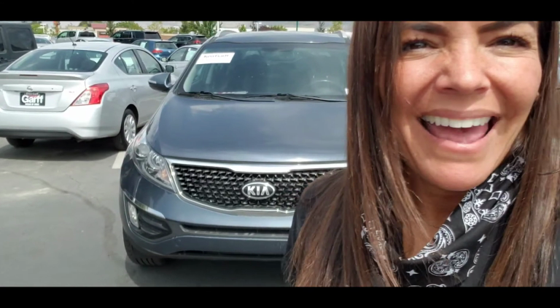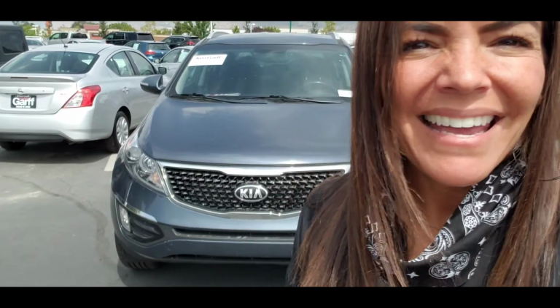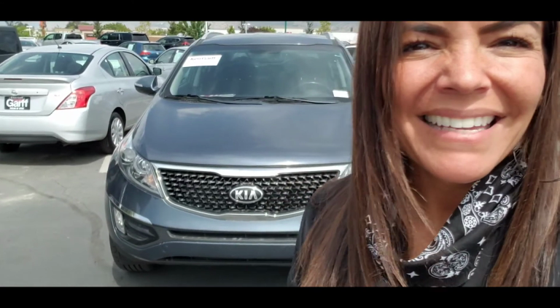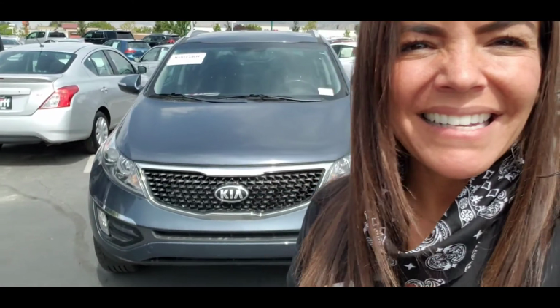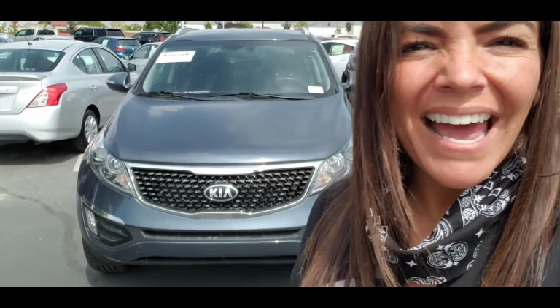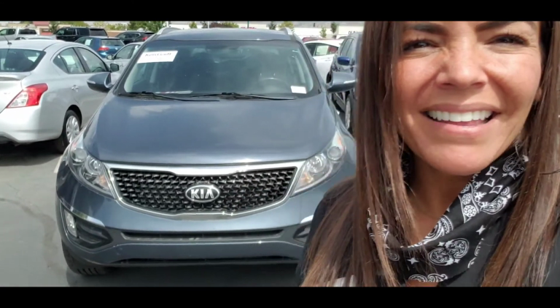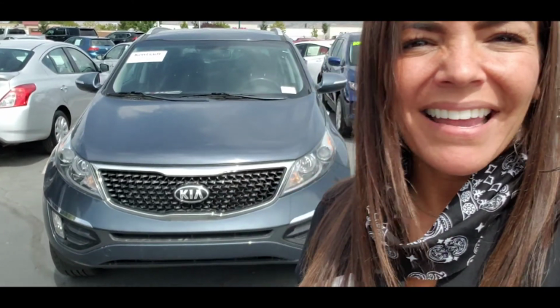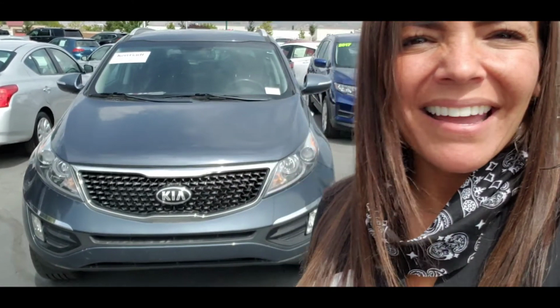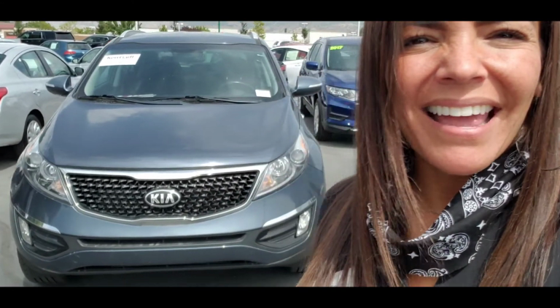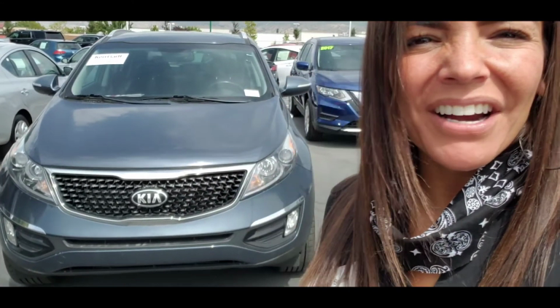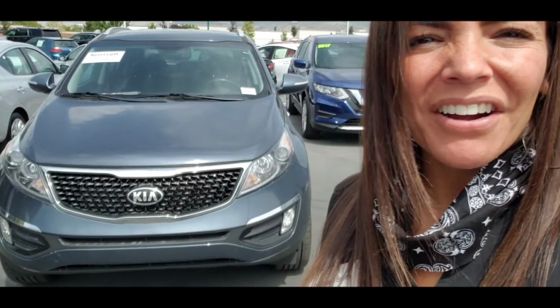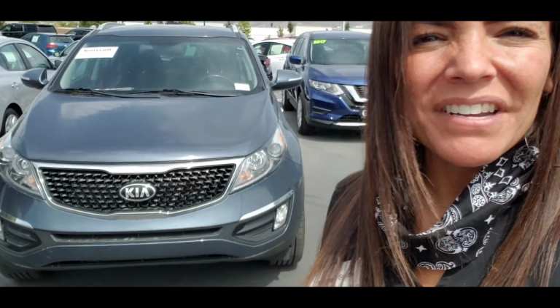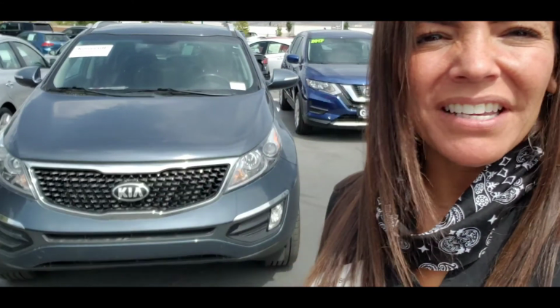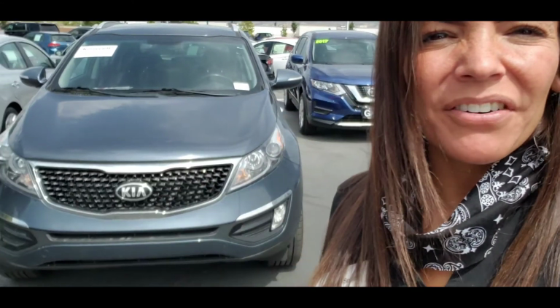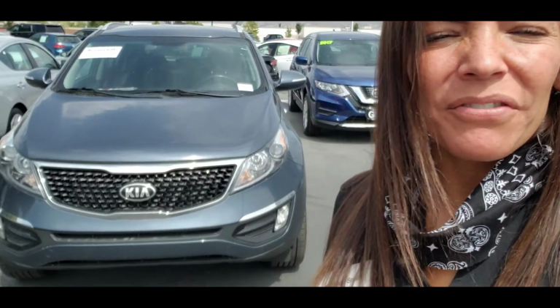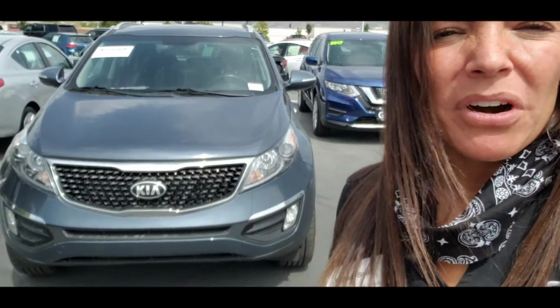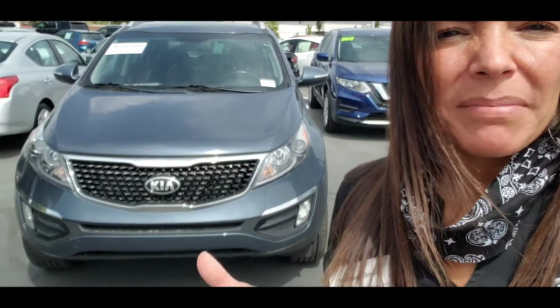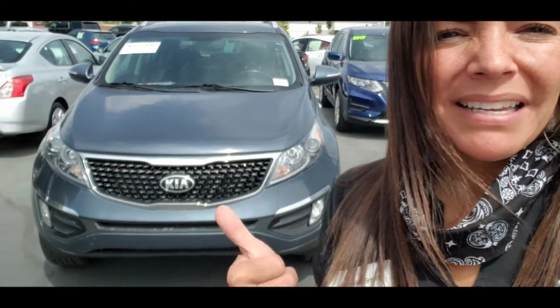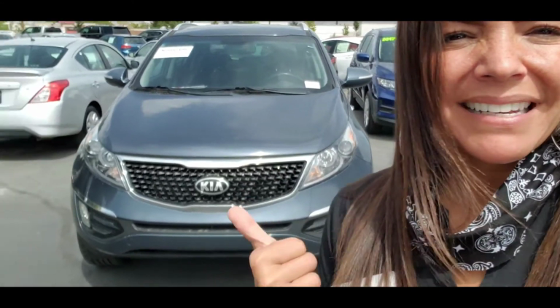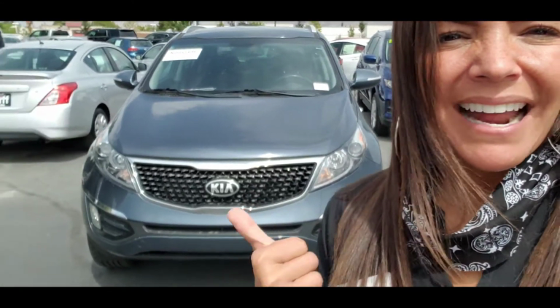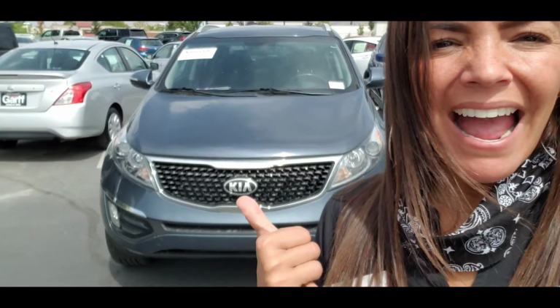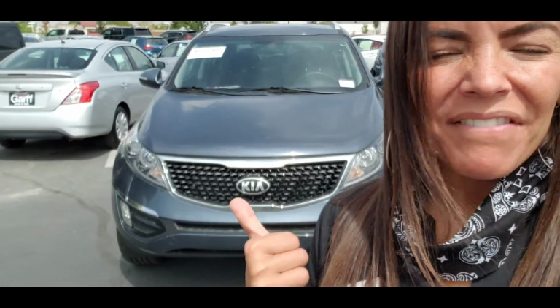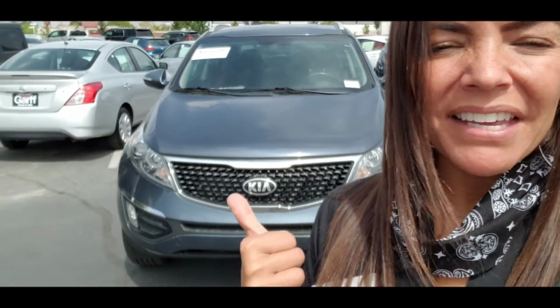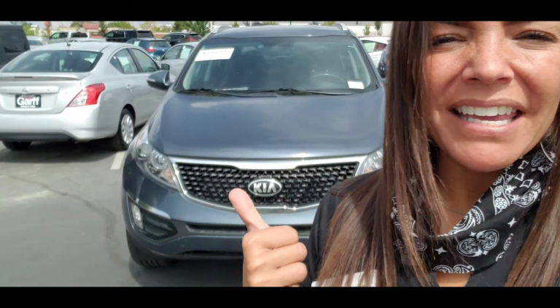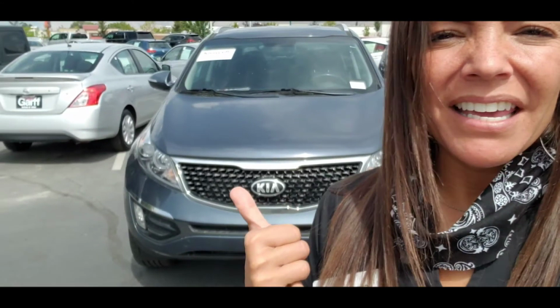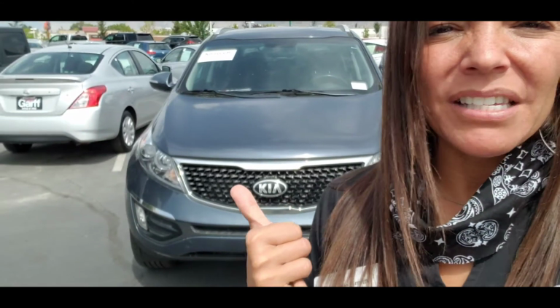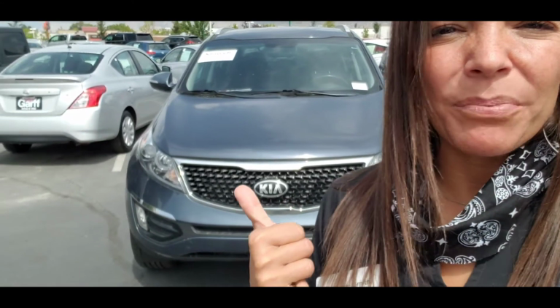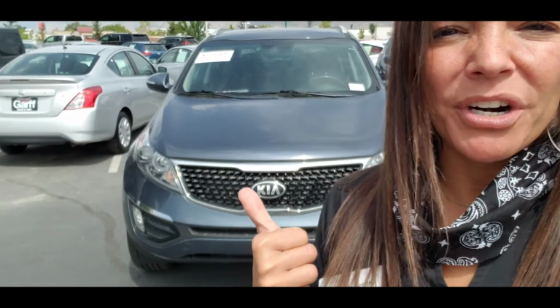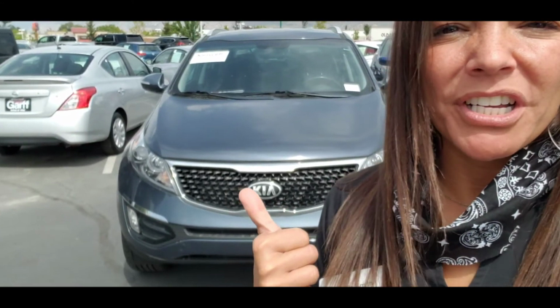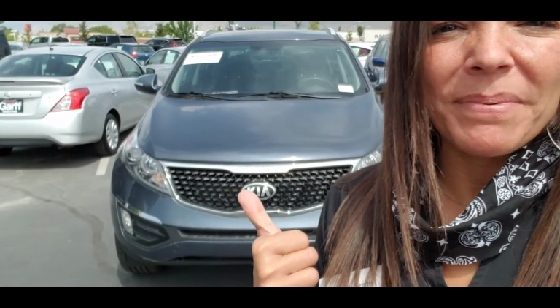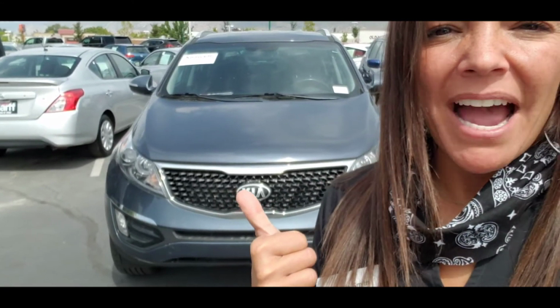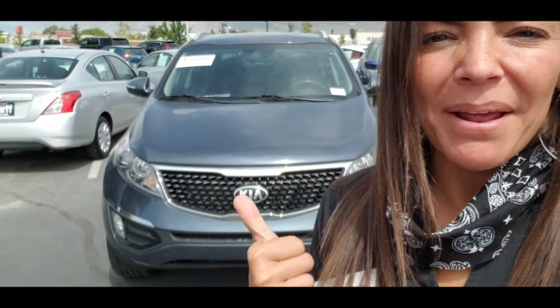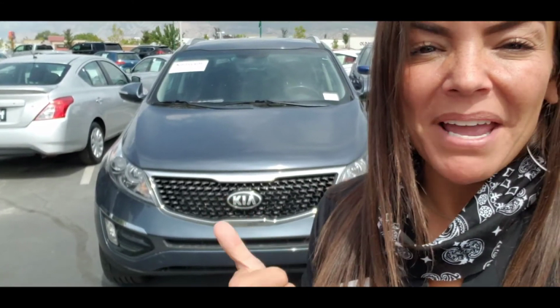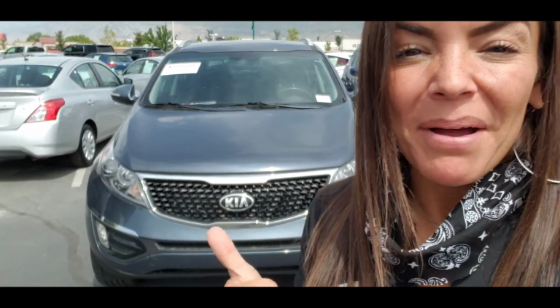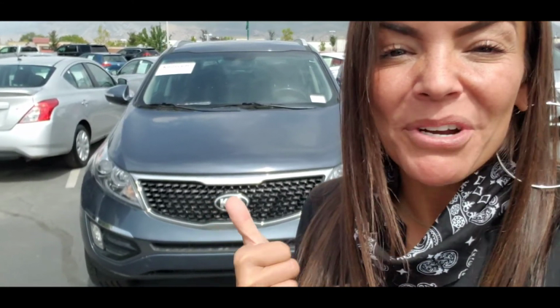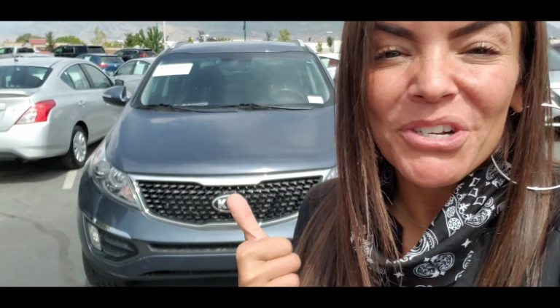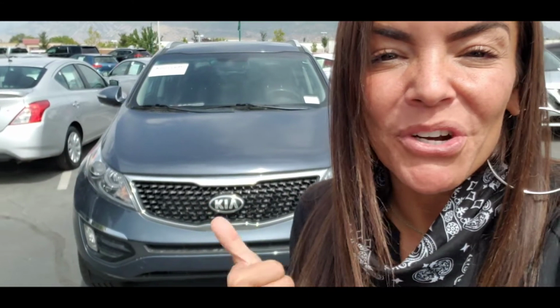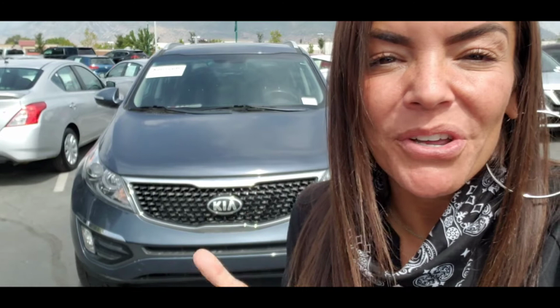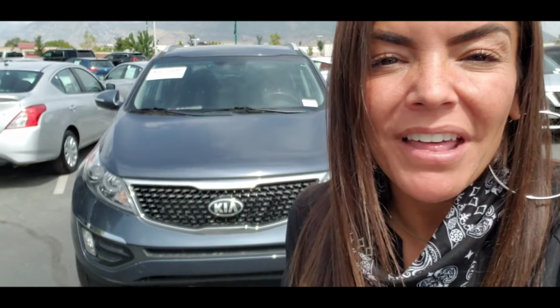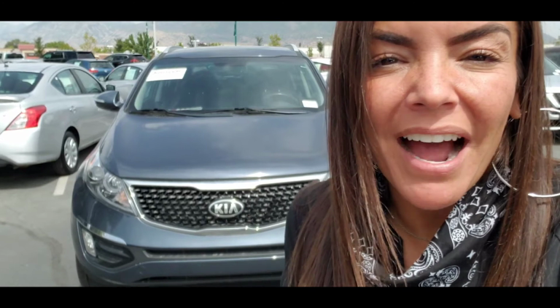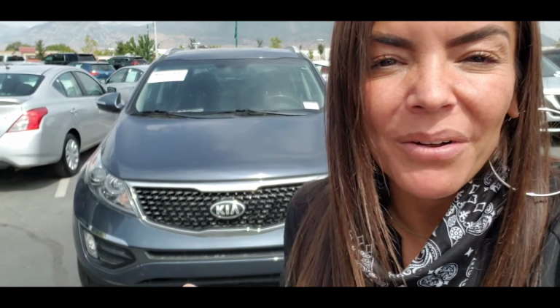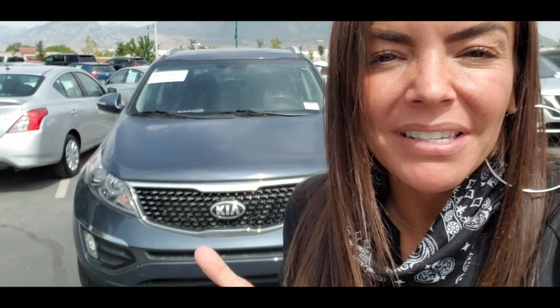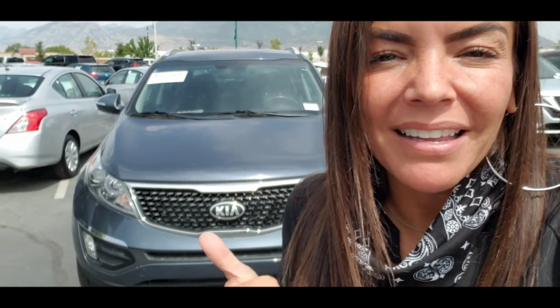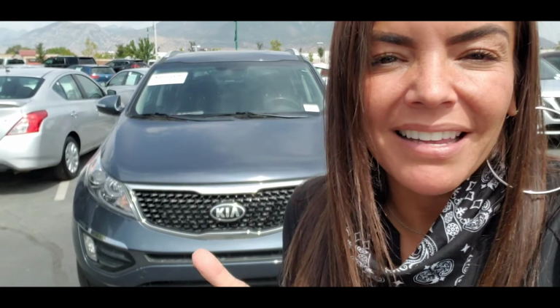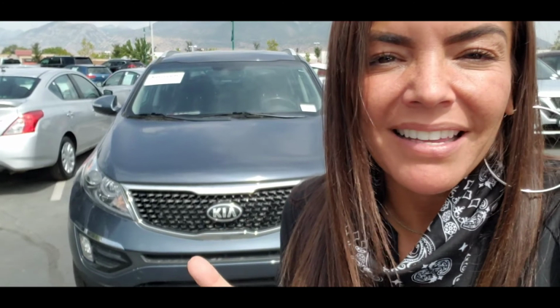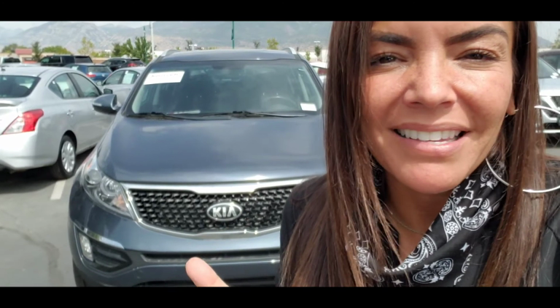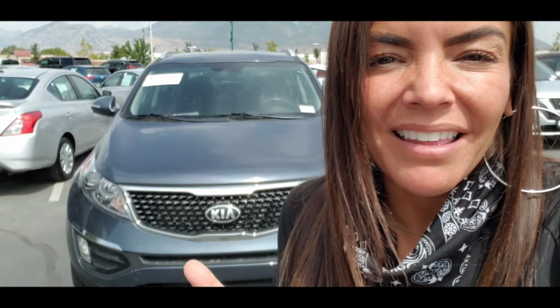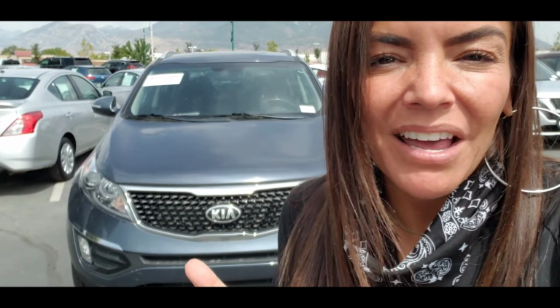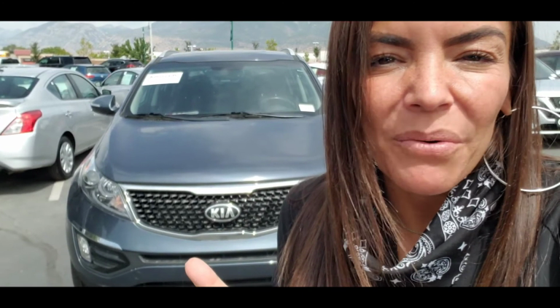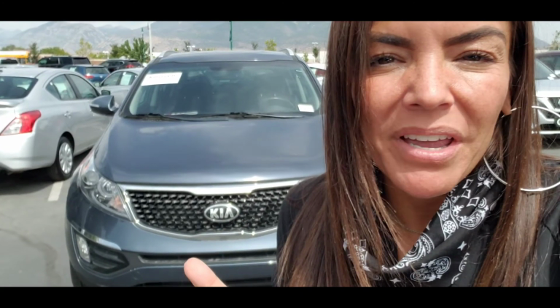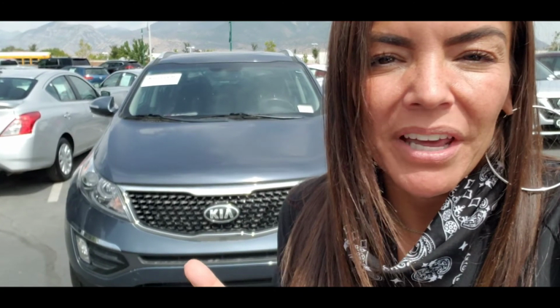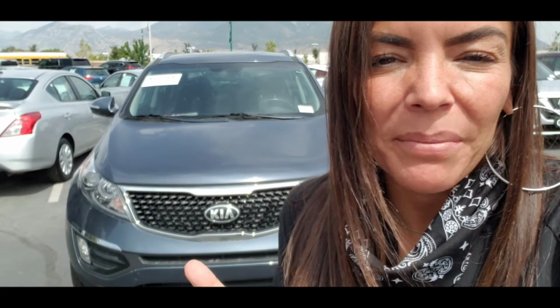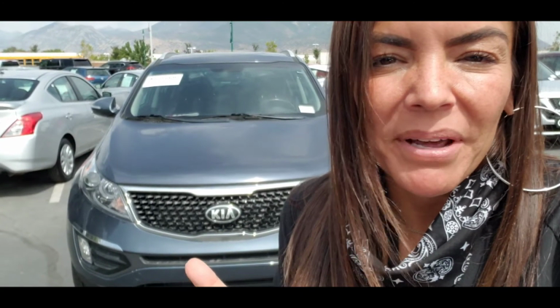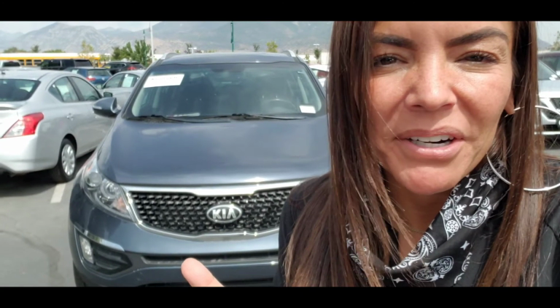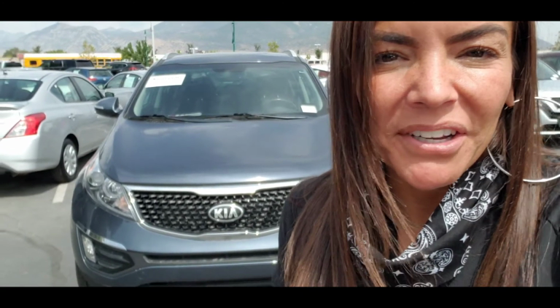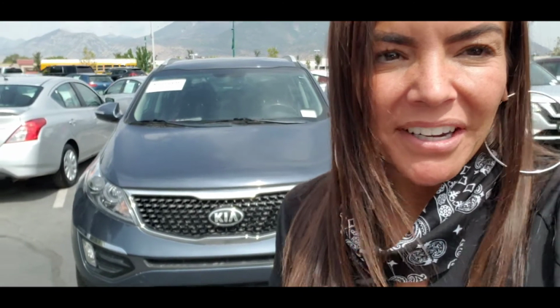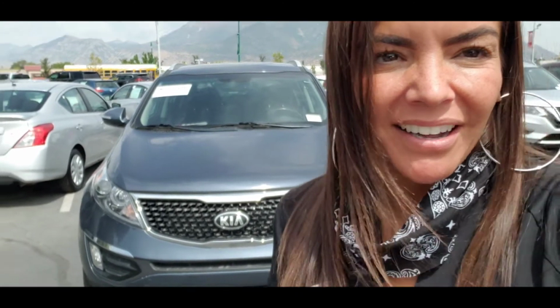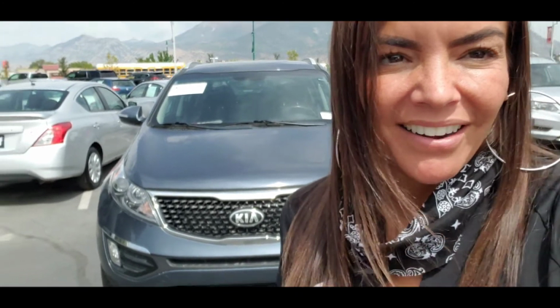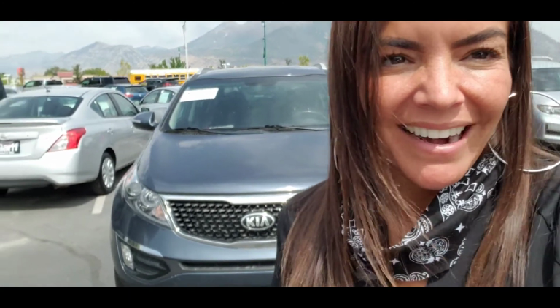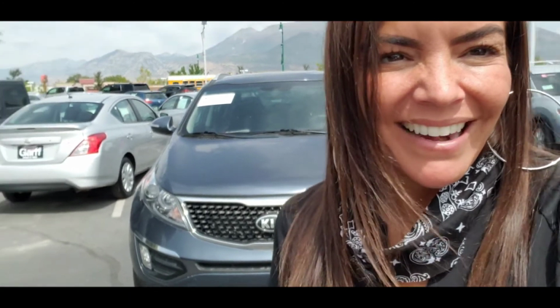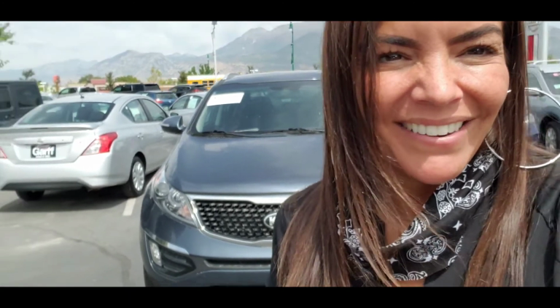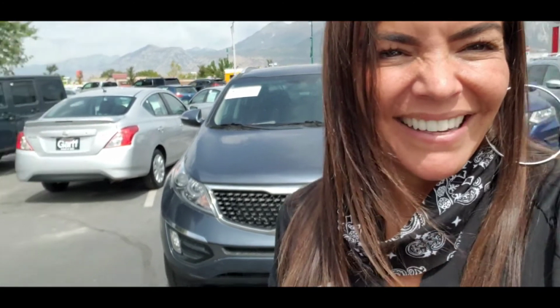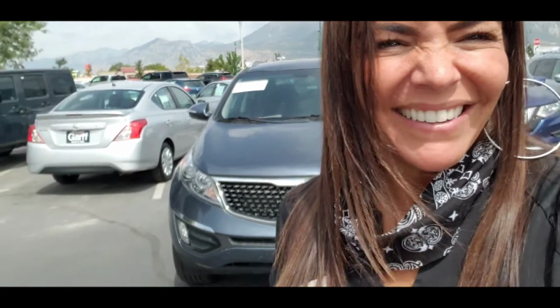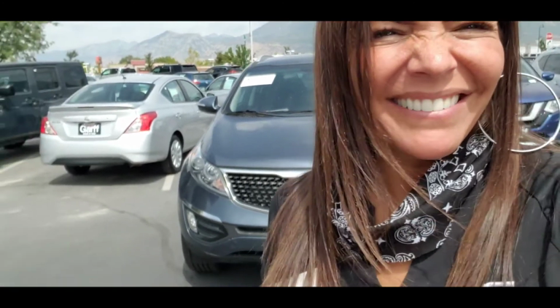Hey, it's Natalie at Ken Garff Nissan of Orem List, and I have the Kia Sportage behind me. I'm going to show you the outside, the inside, that way you get a better look. All right, here we go.